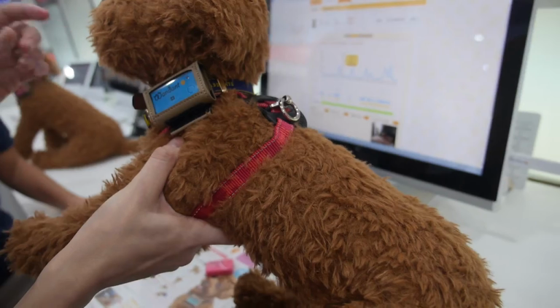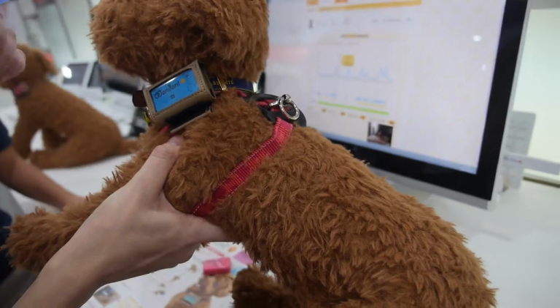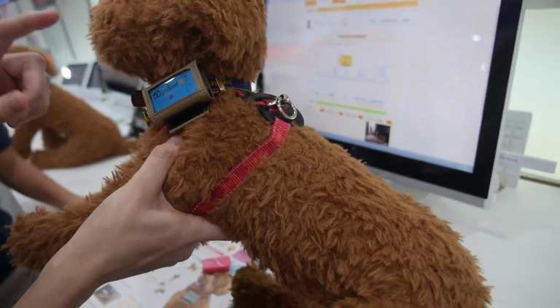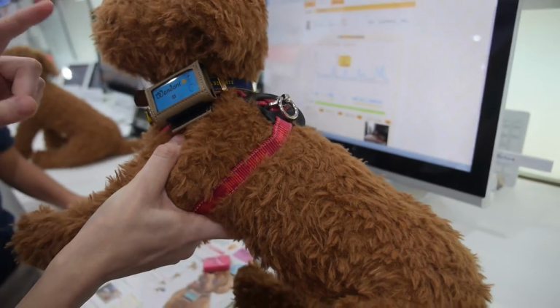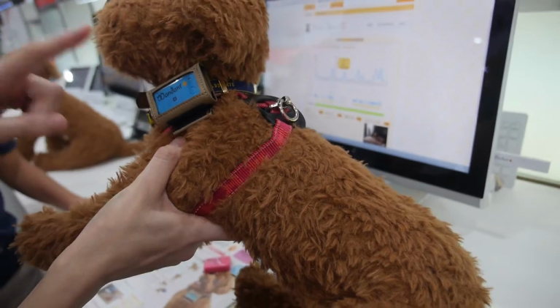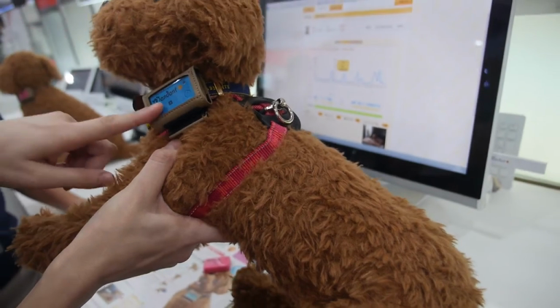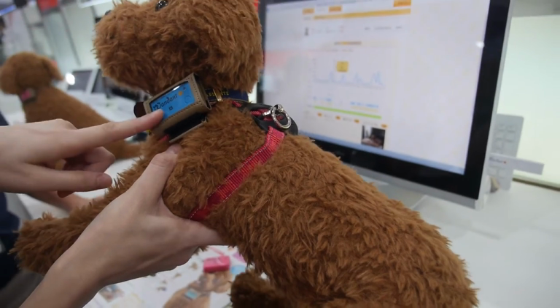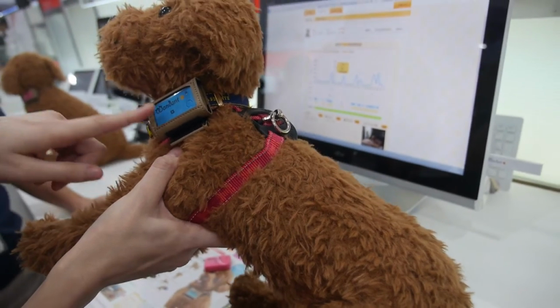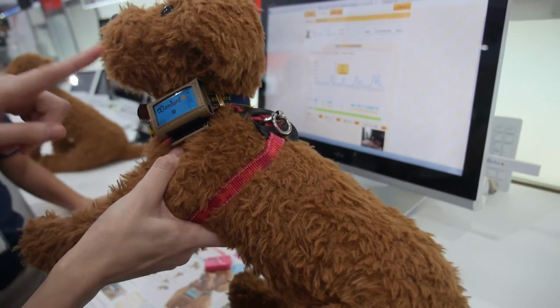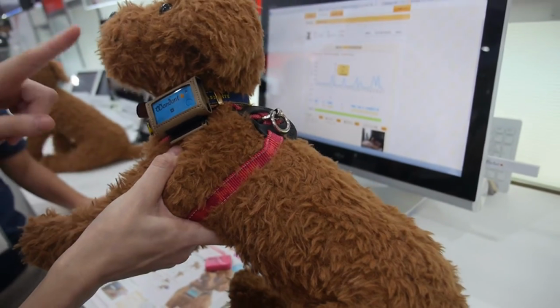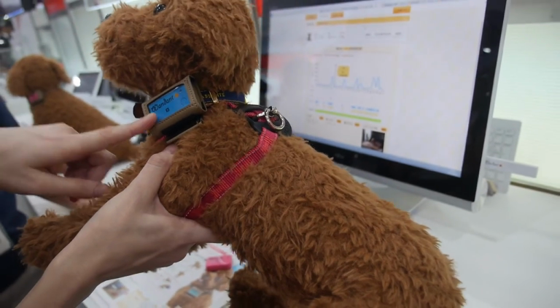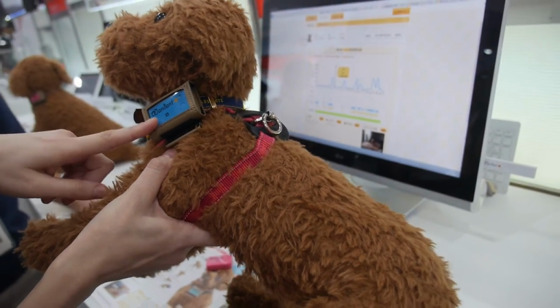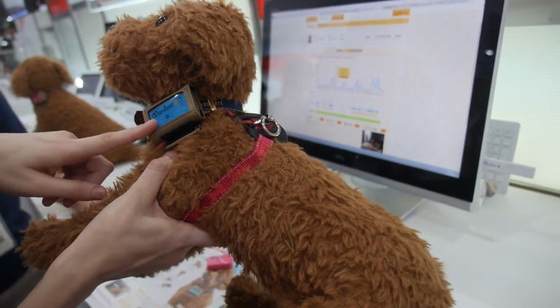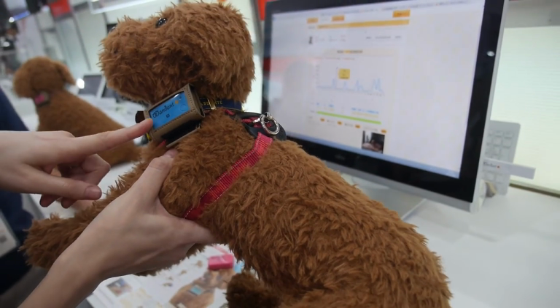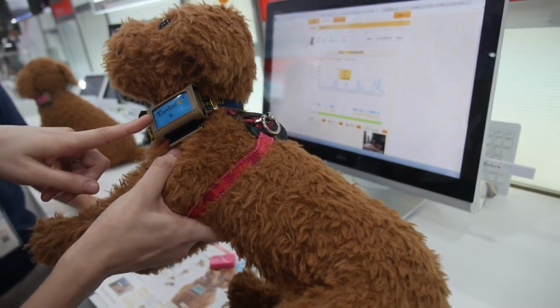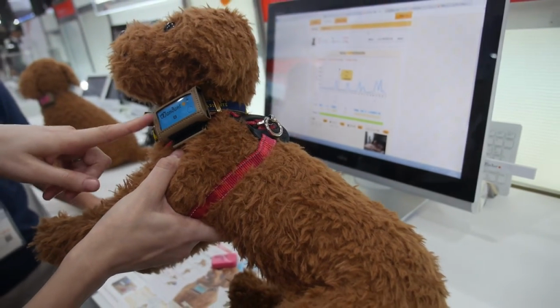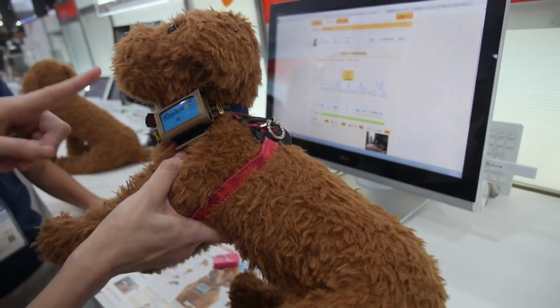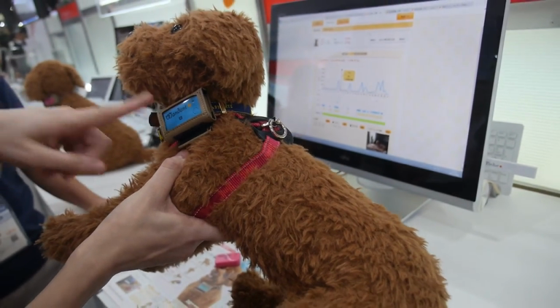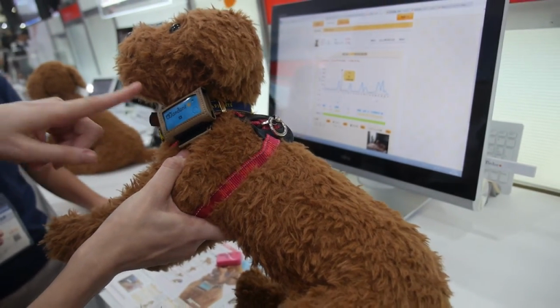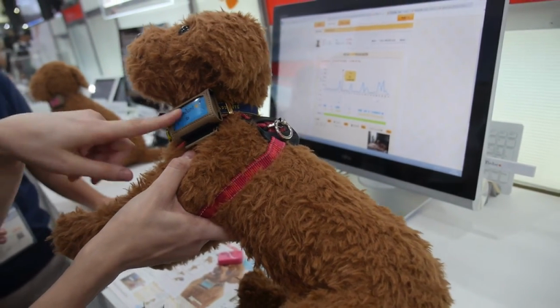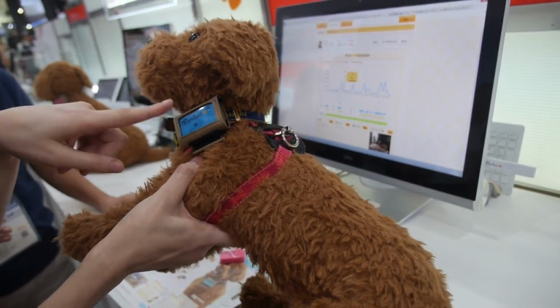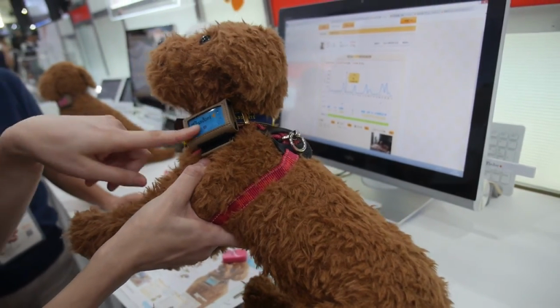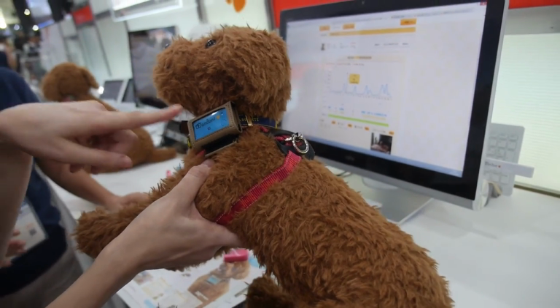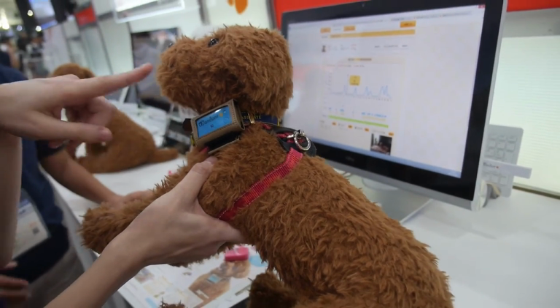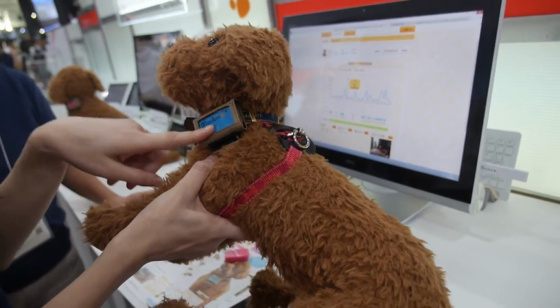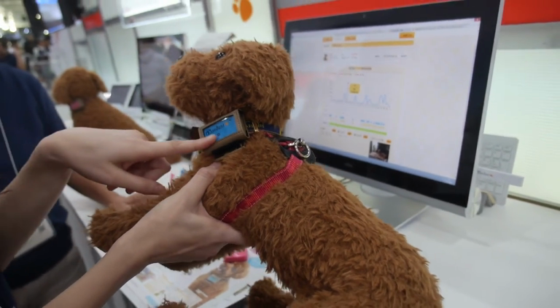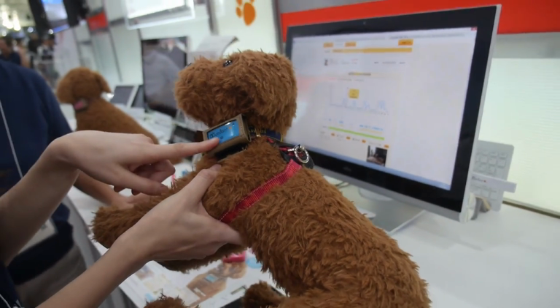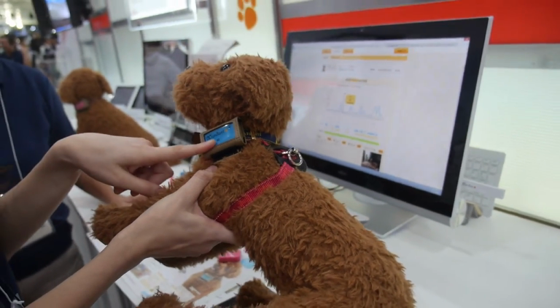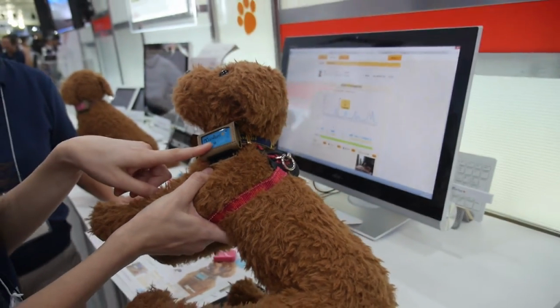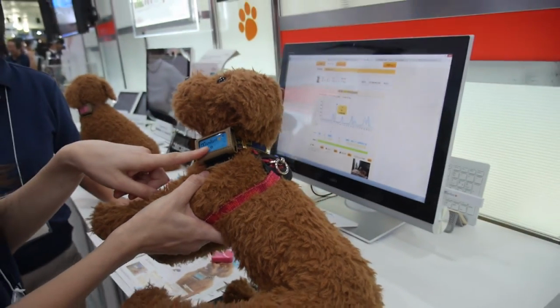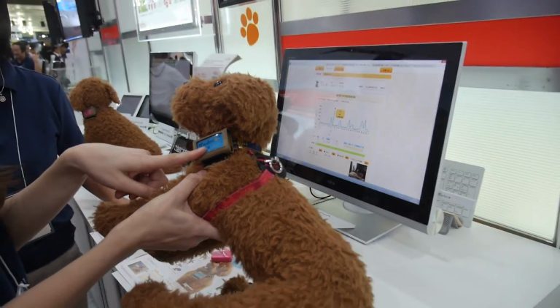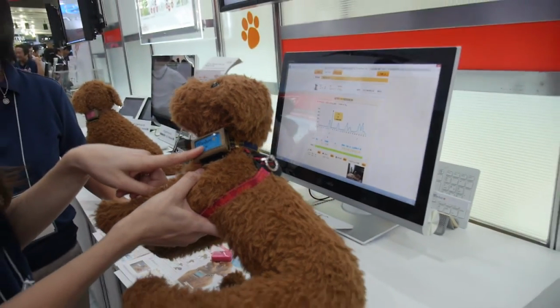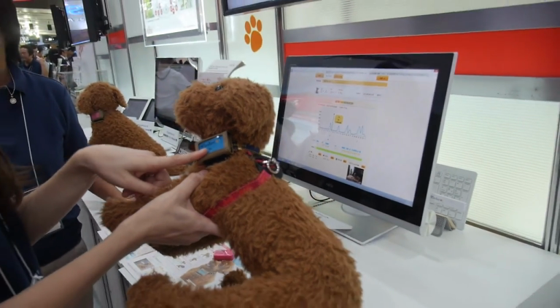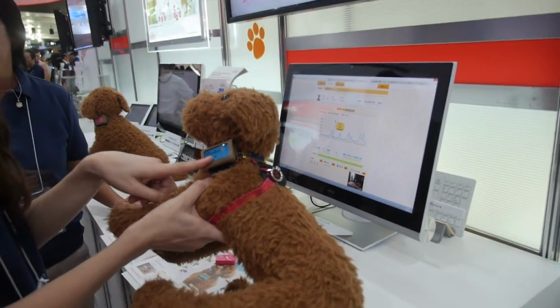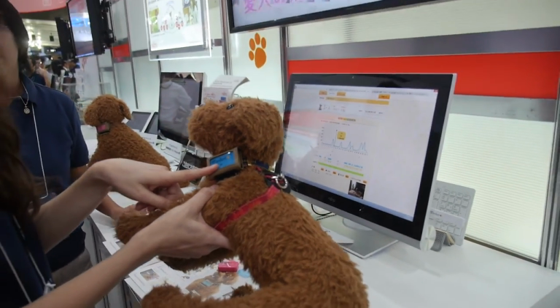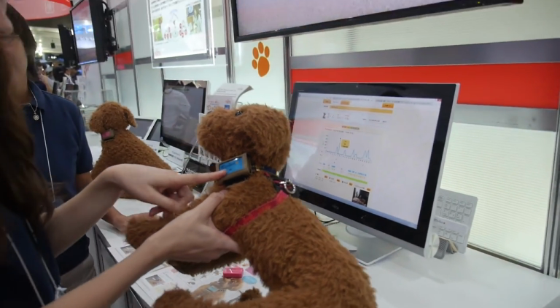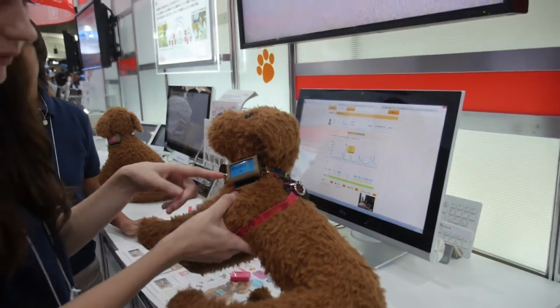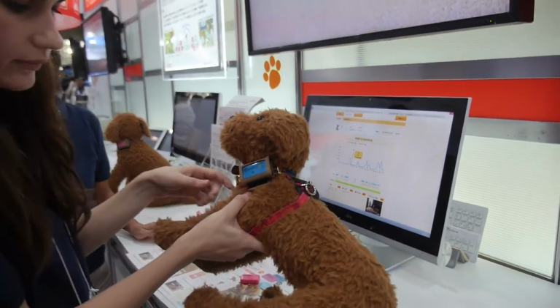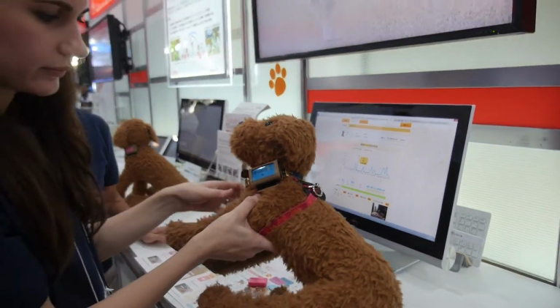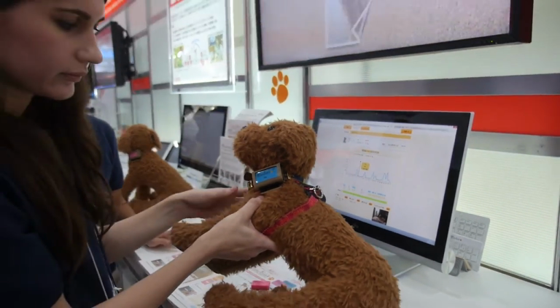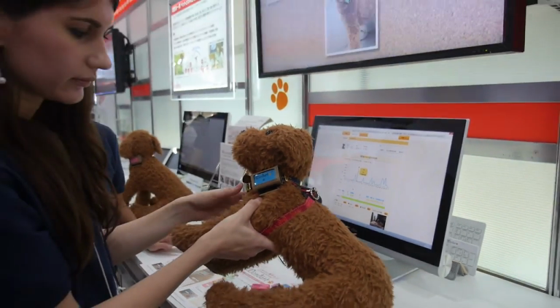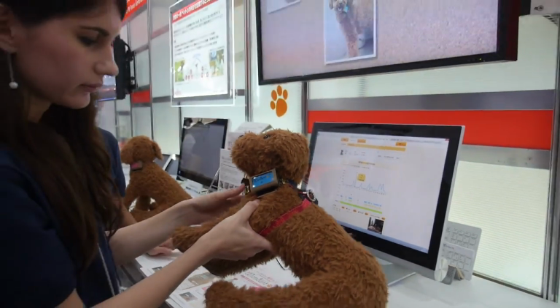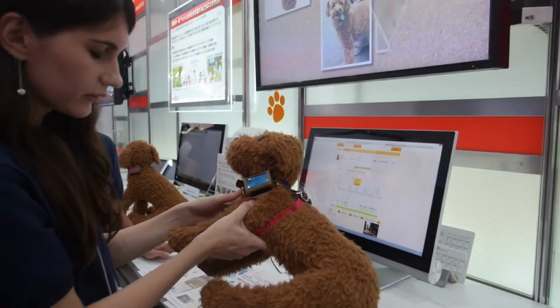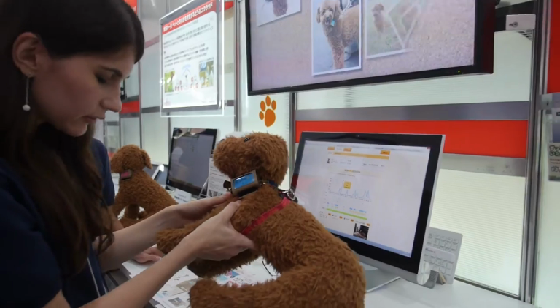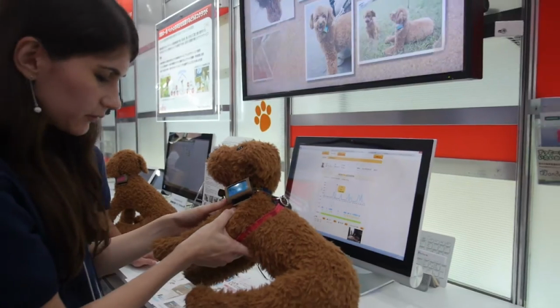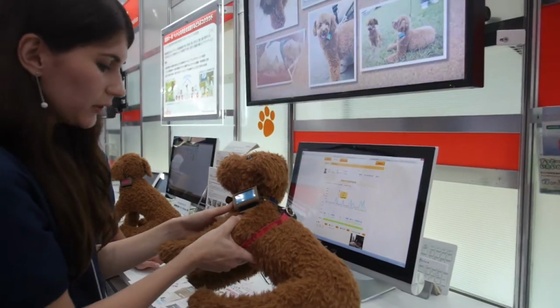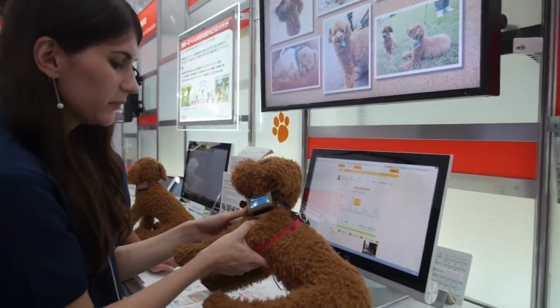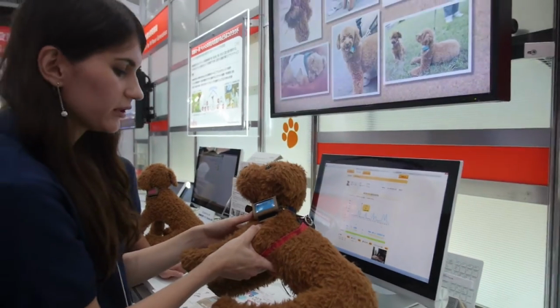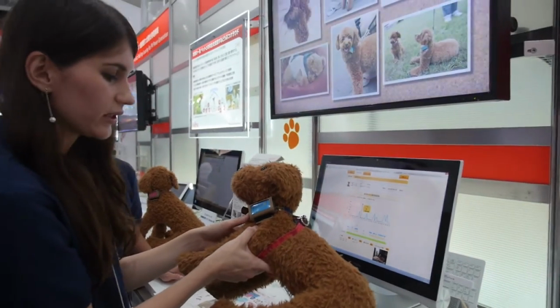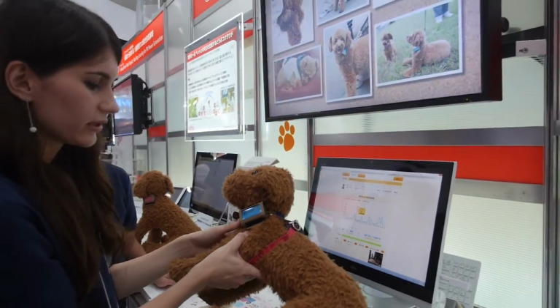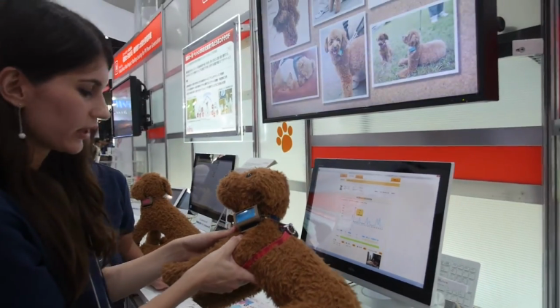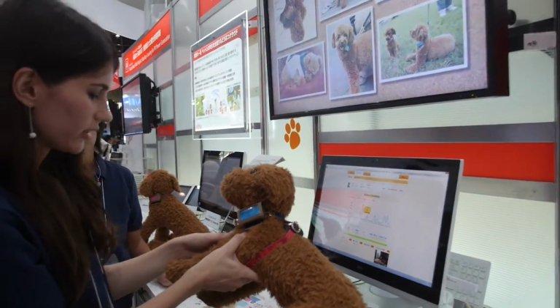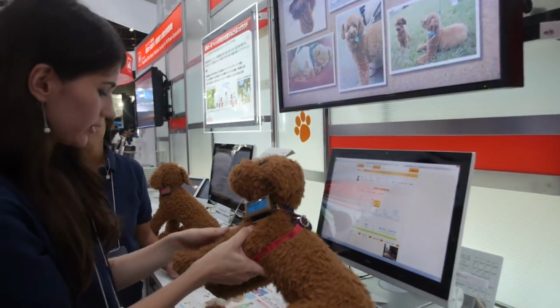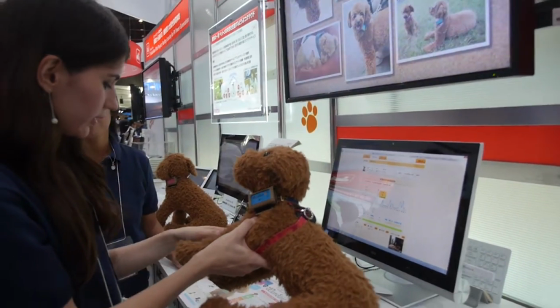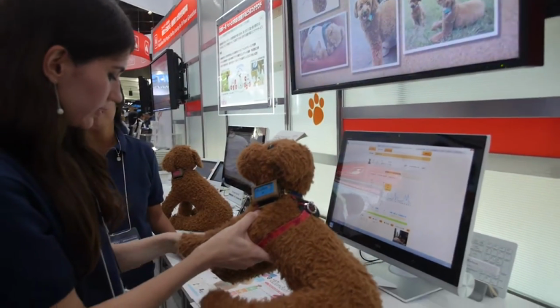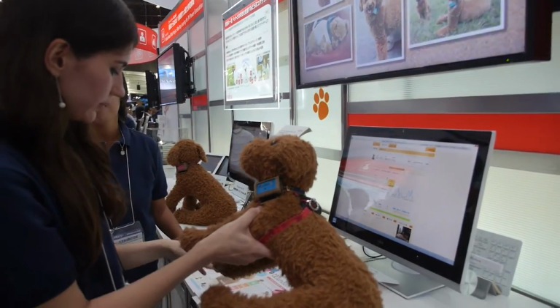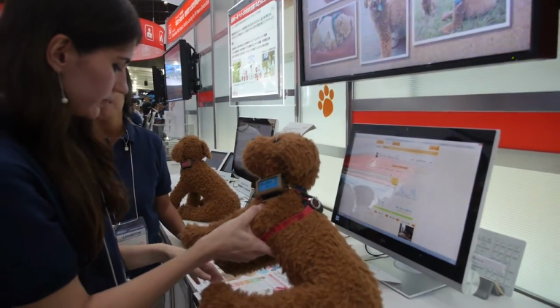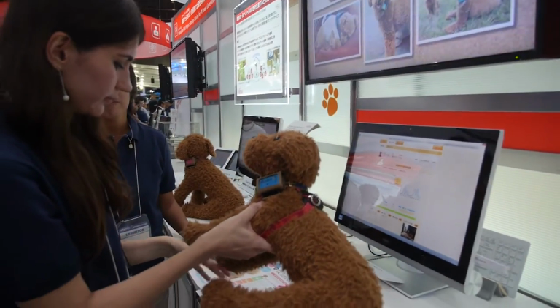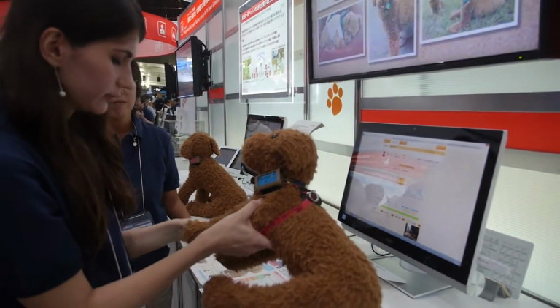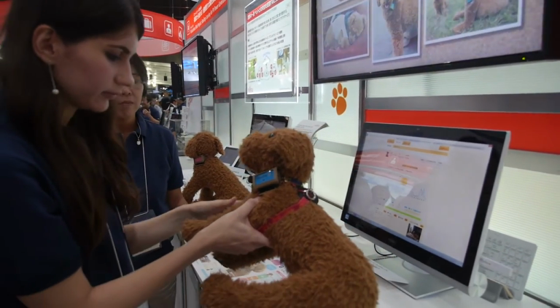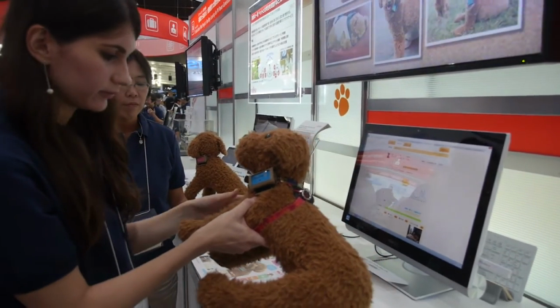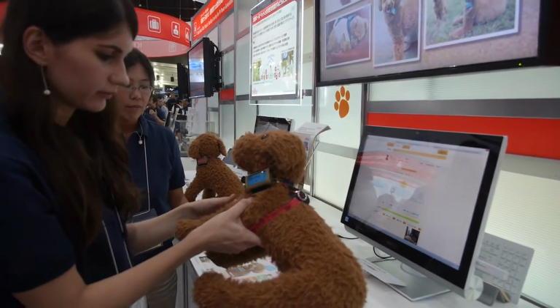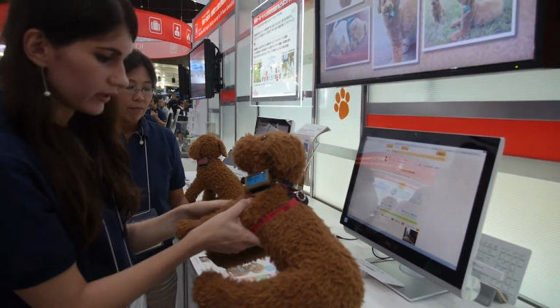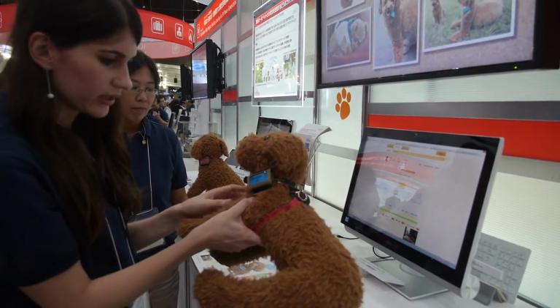This is a dog health management system from Fujitsu. It's already on the market.